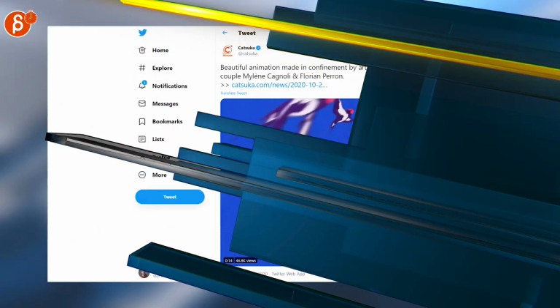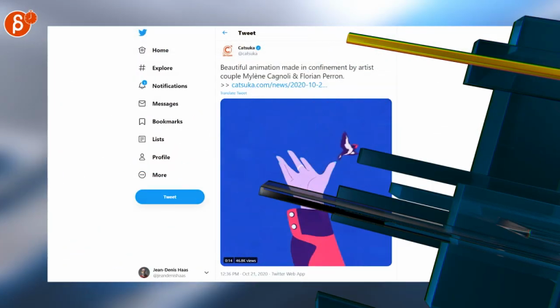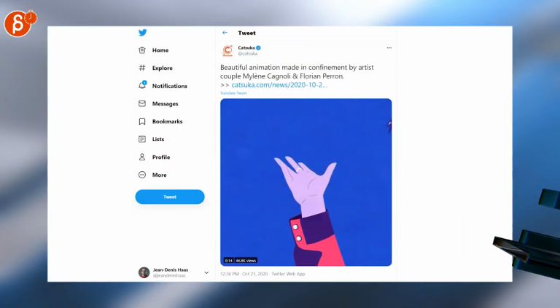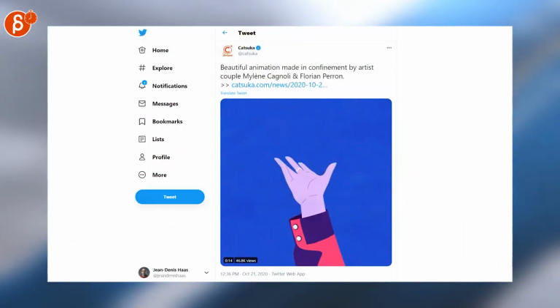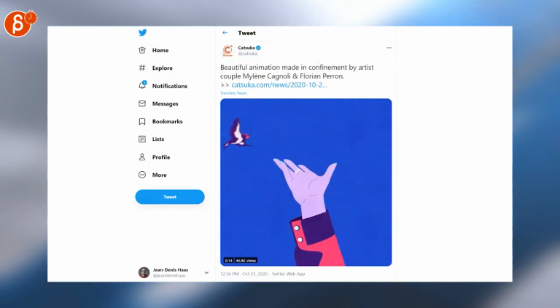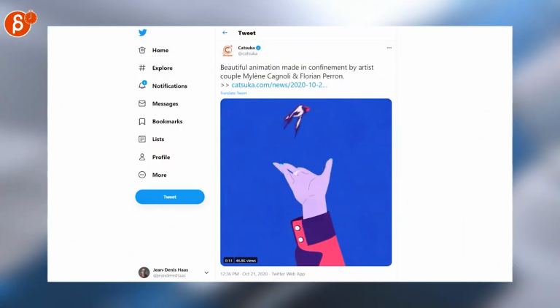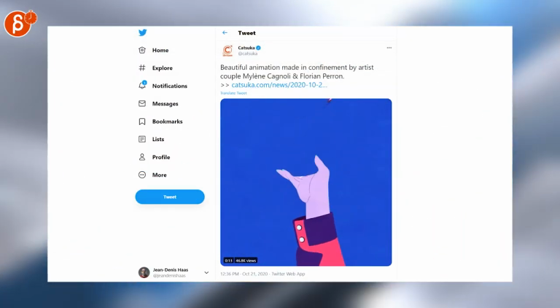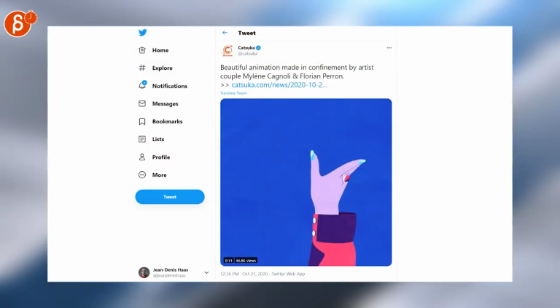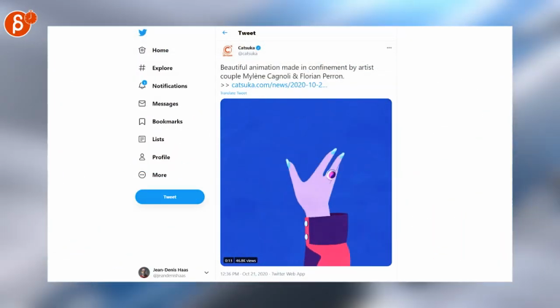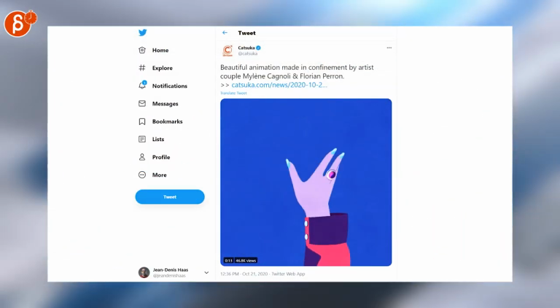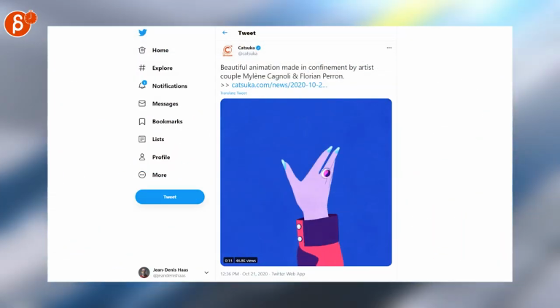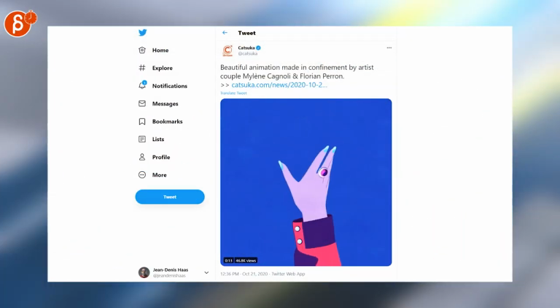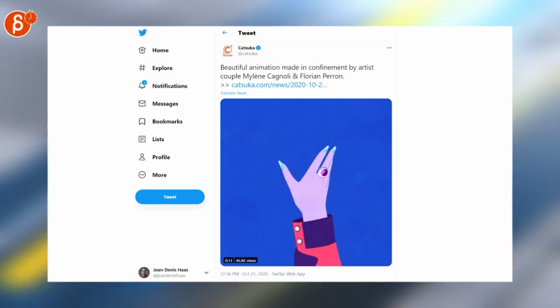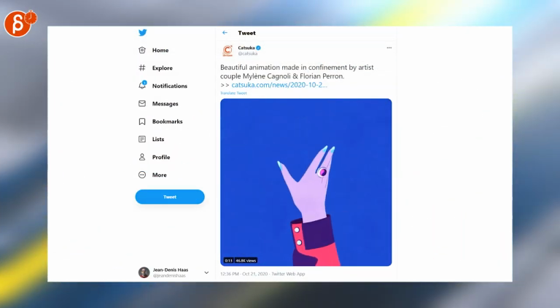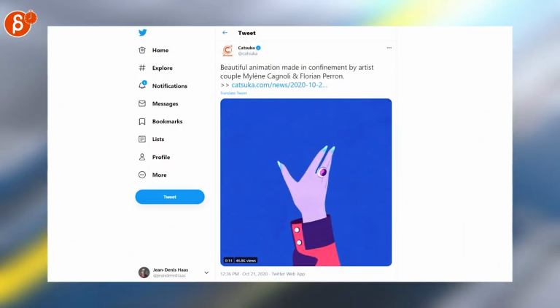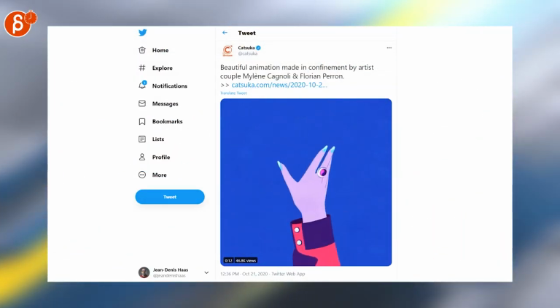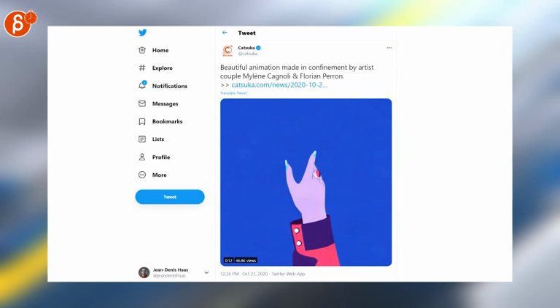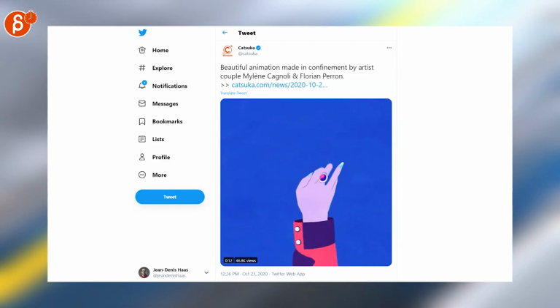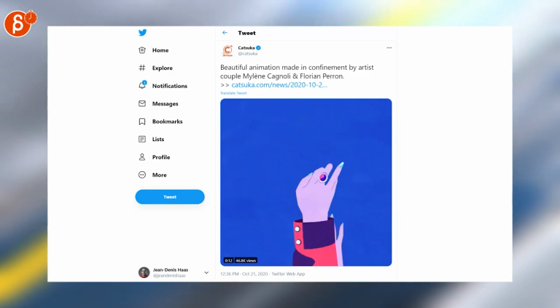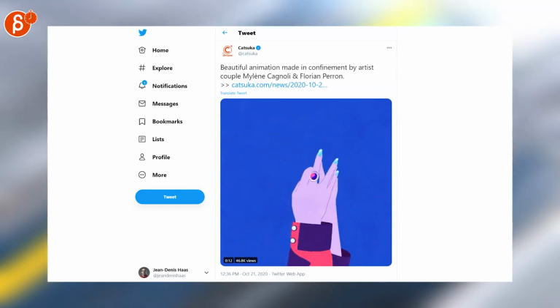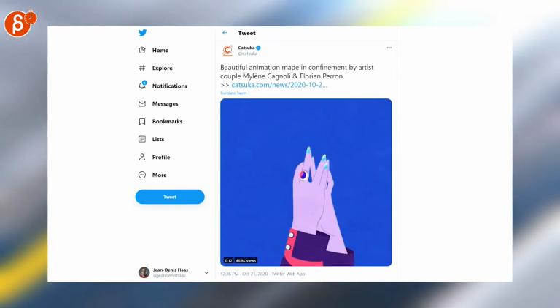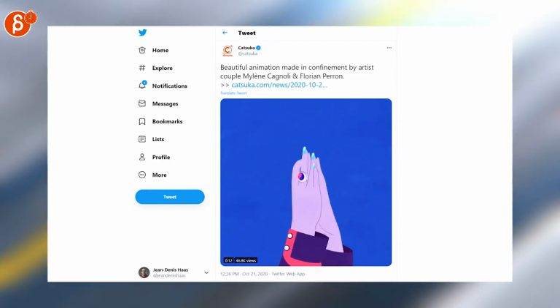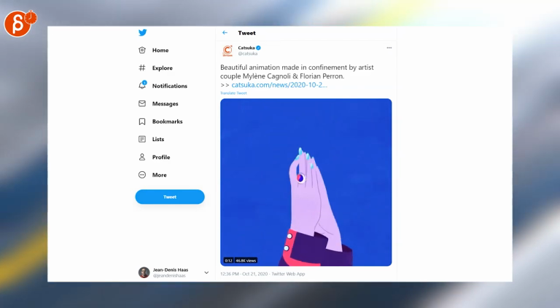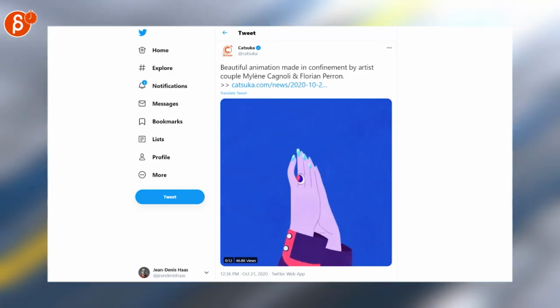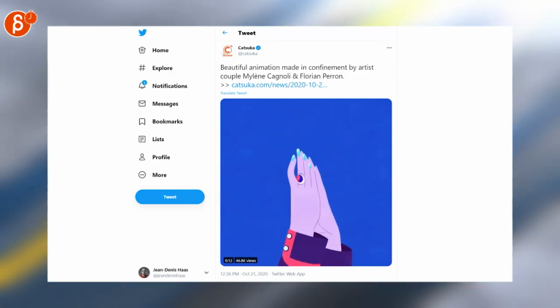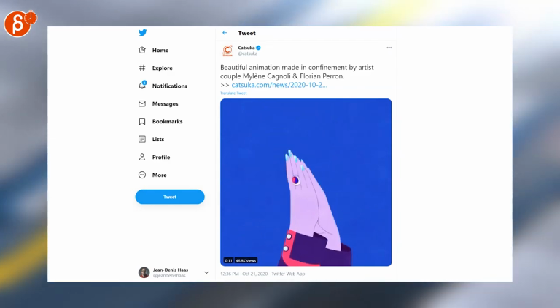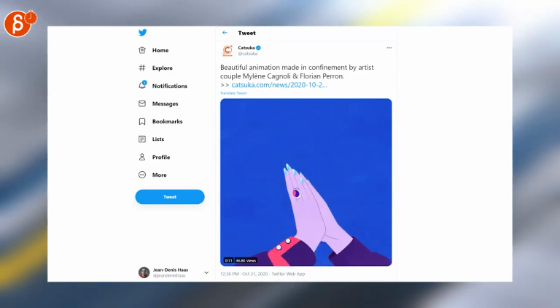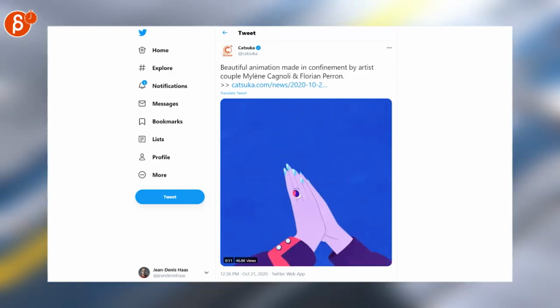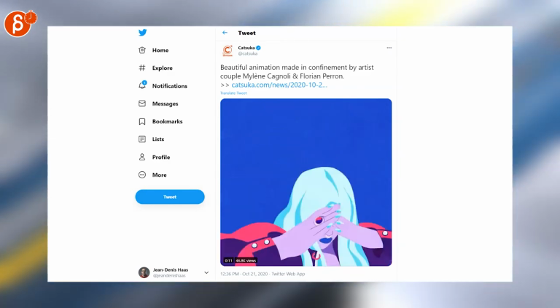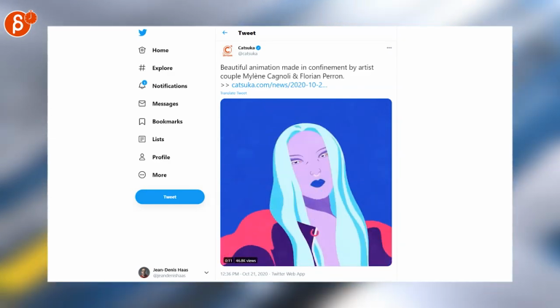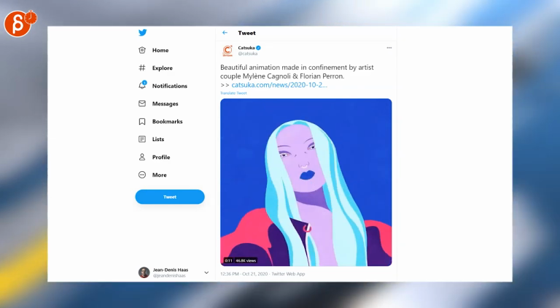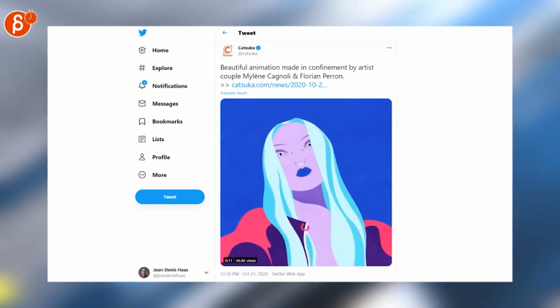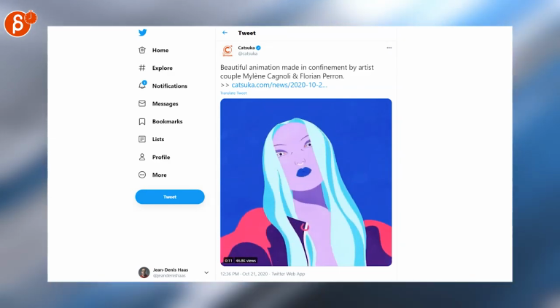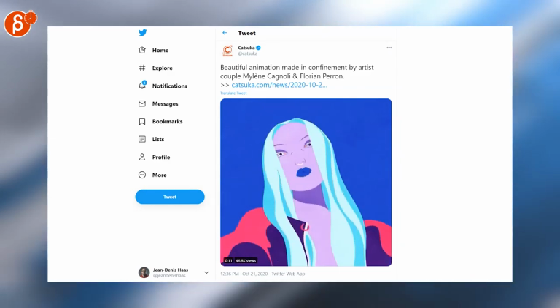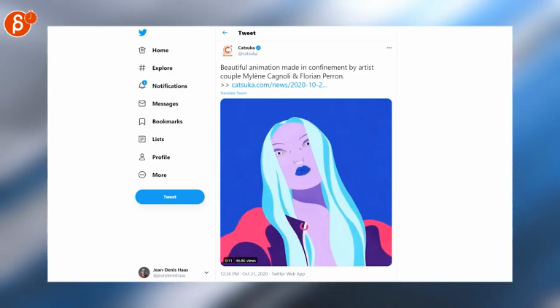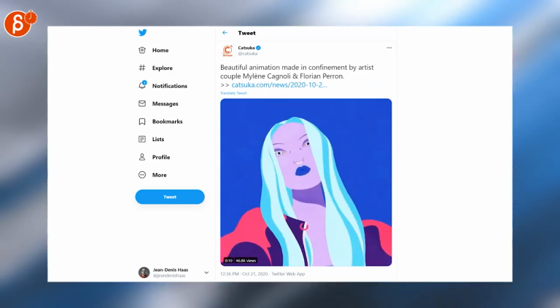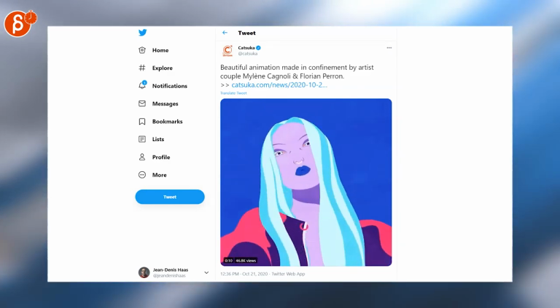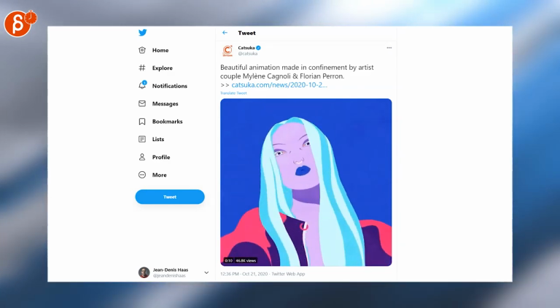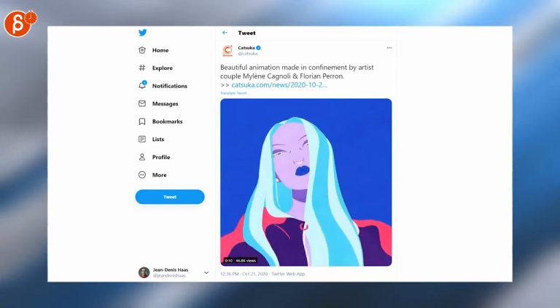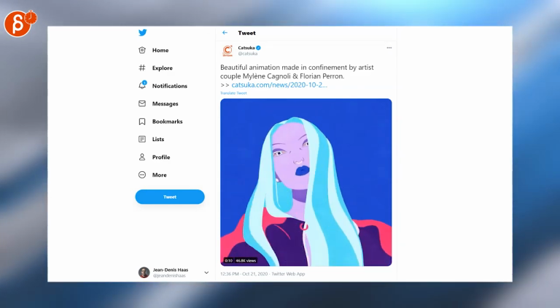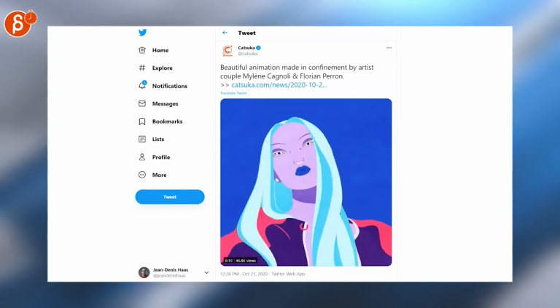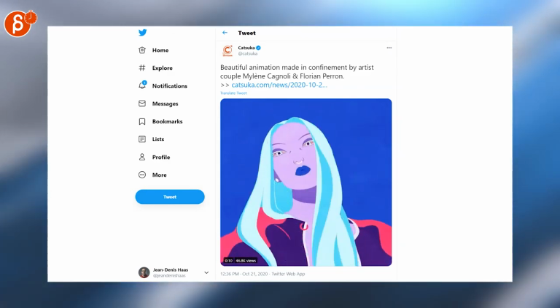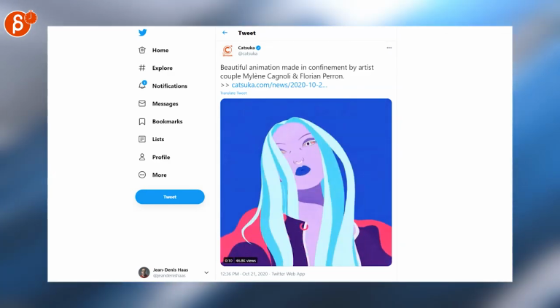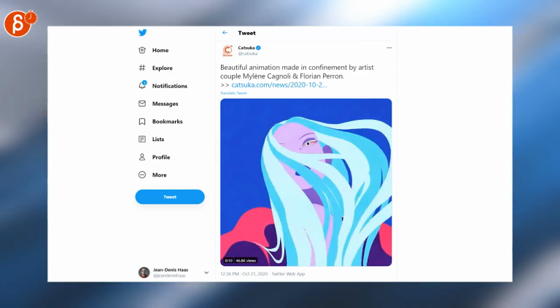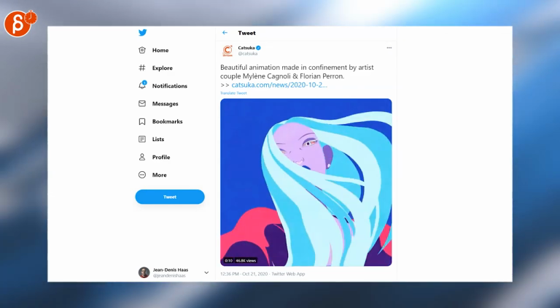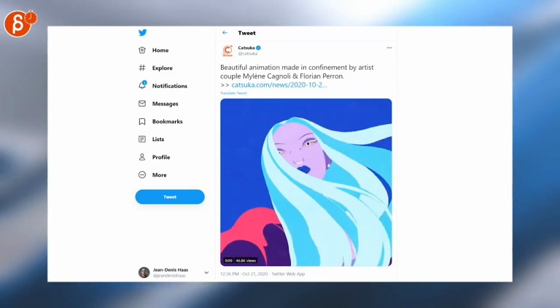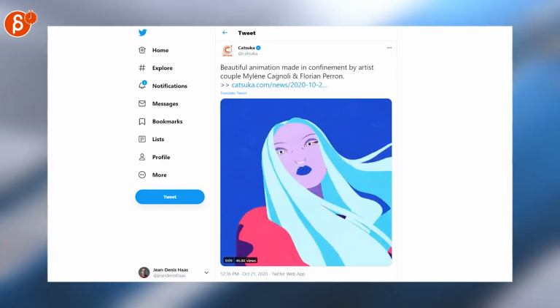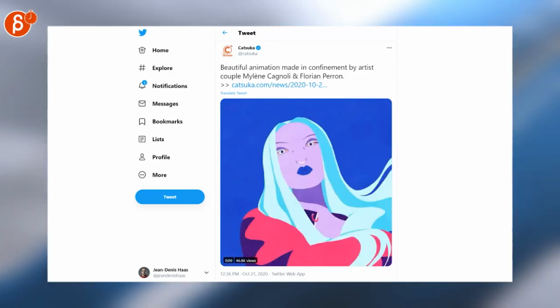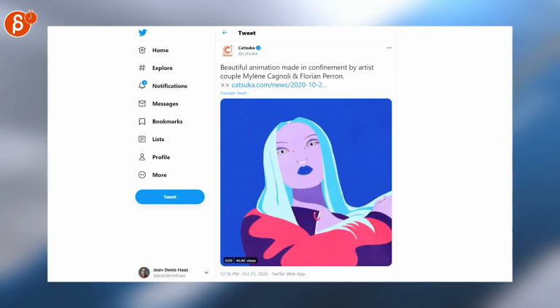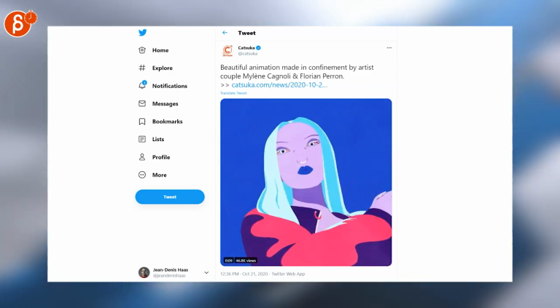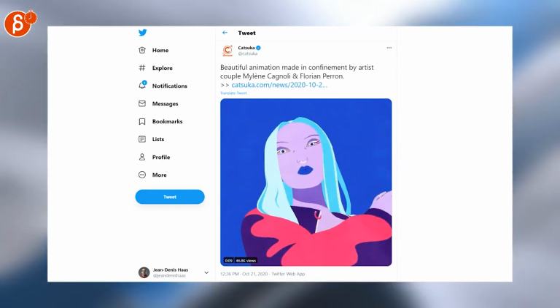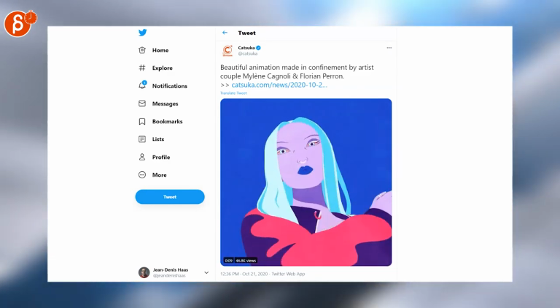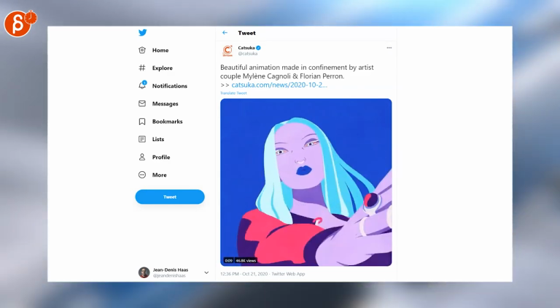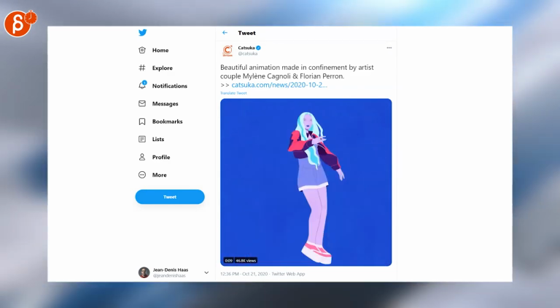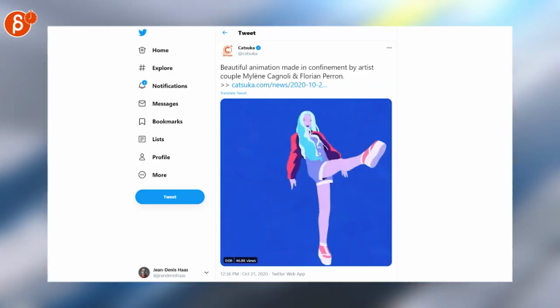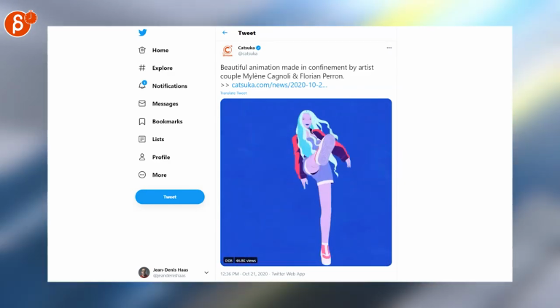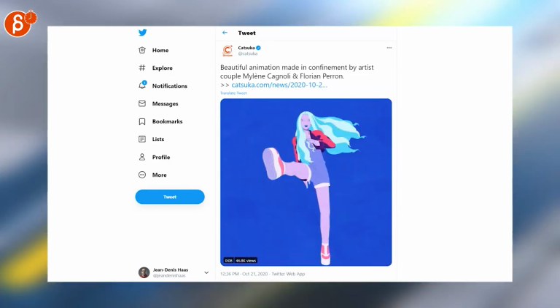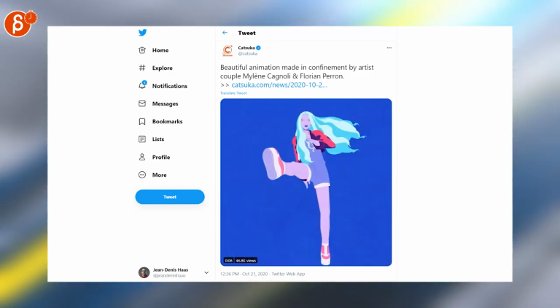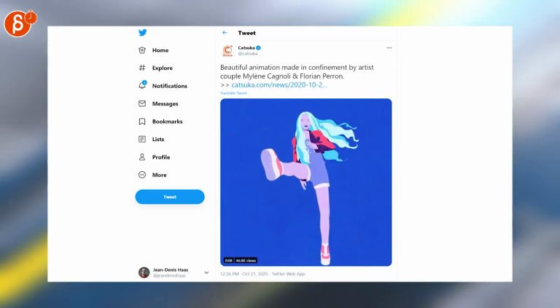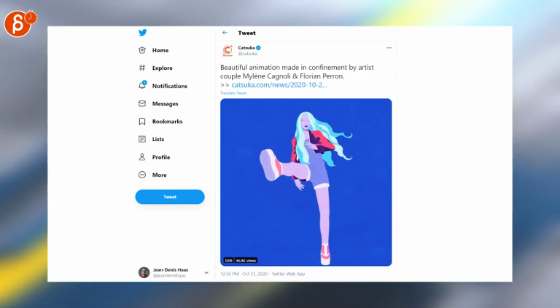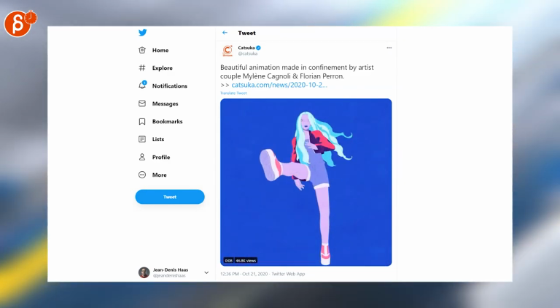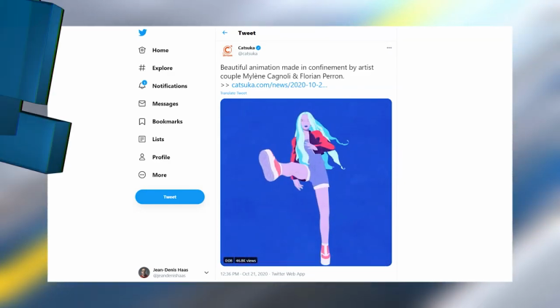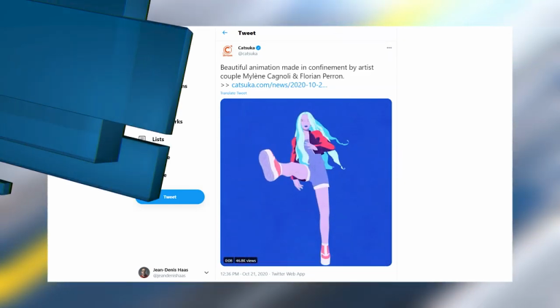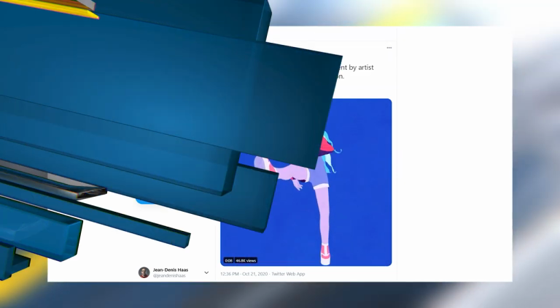Beautiful animation here — 2D with really interesting transitions between characters and animals. Make sure to check out the whole thing.